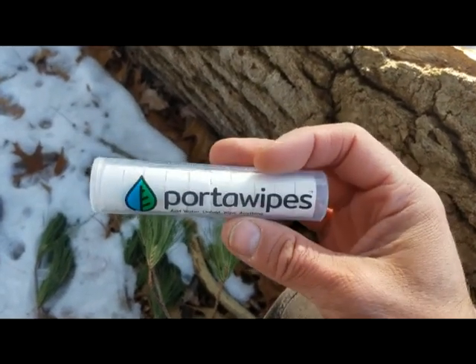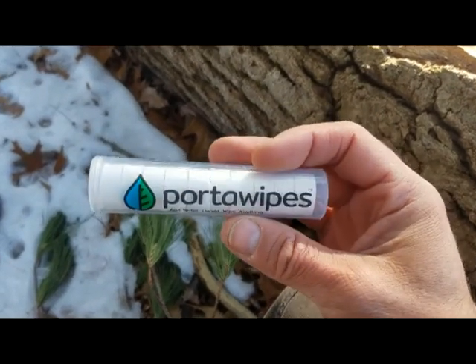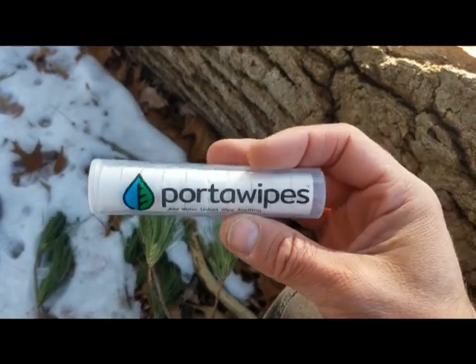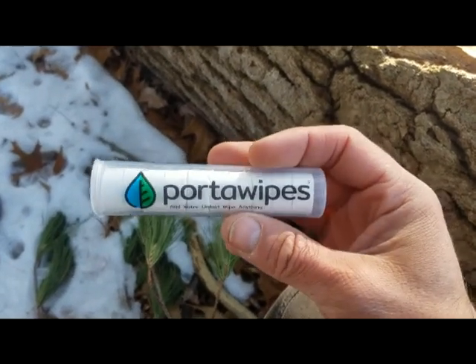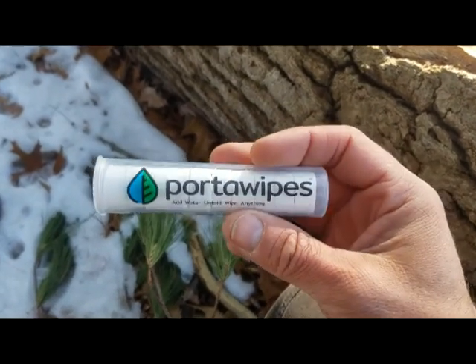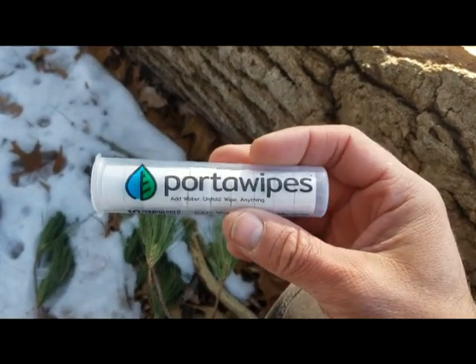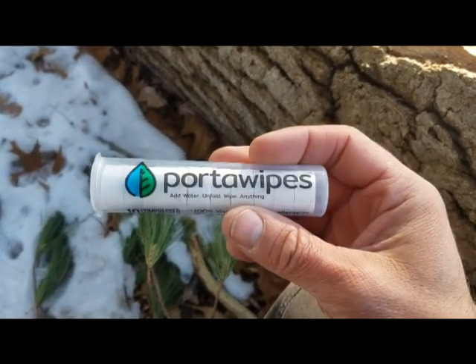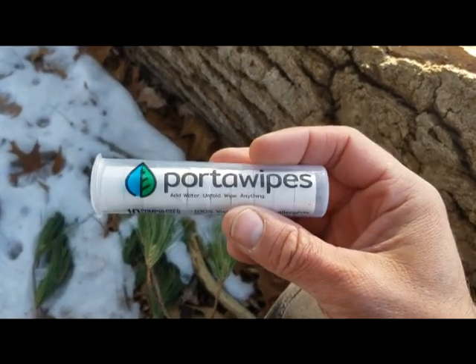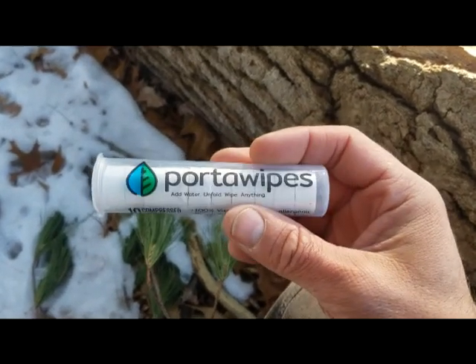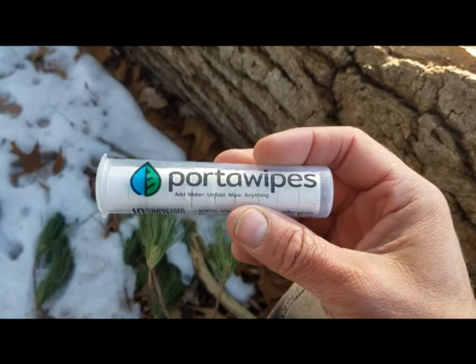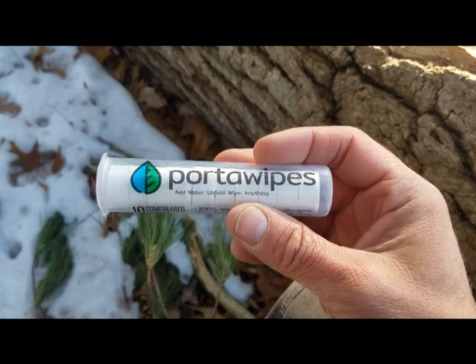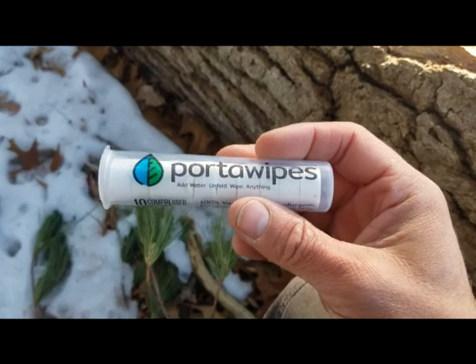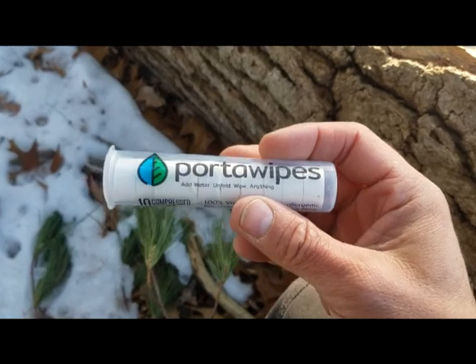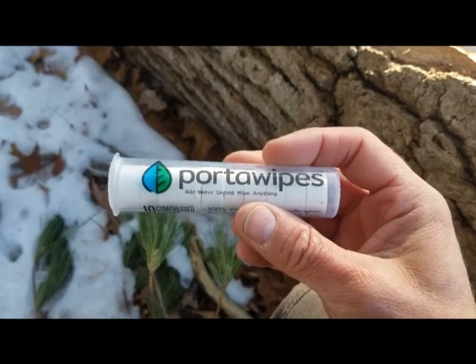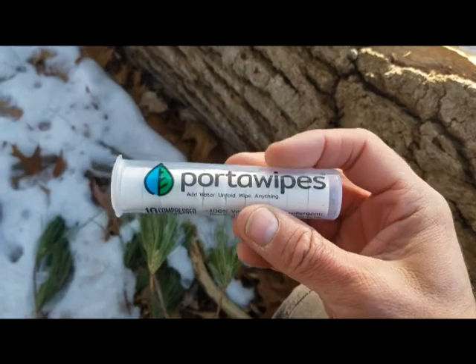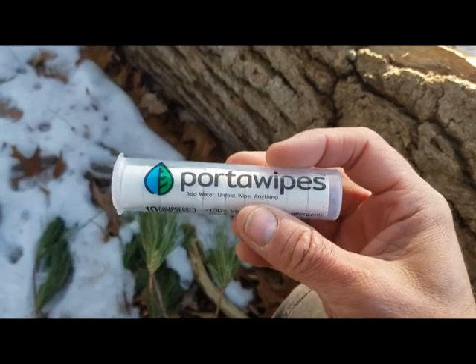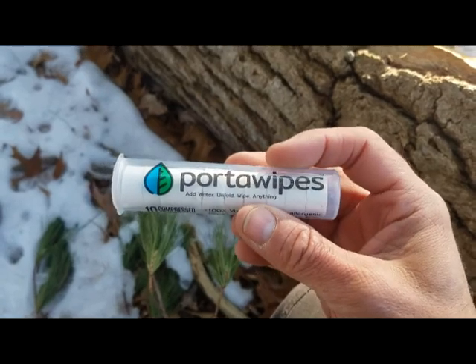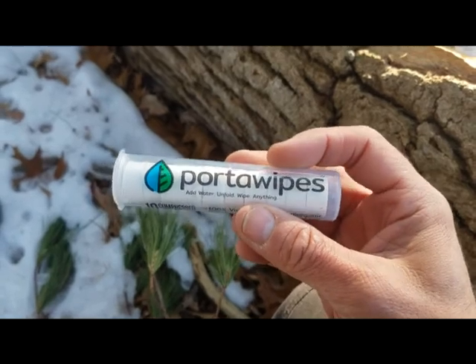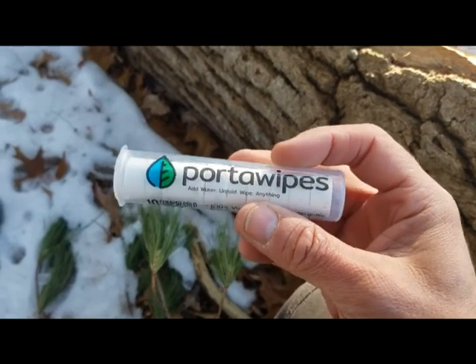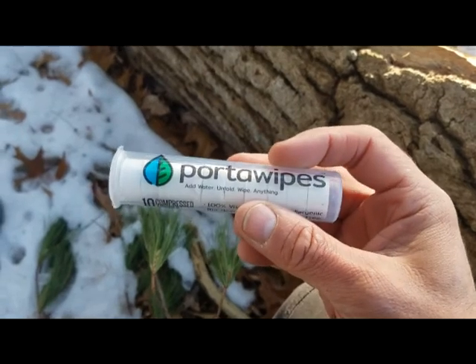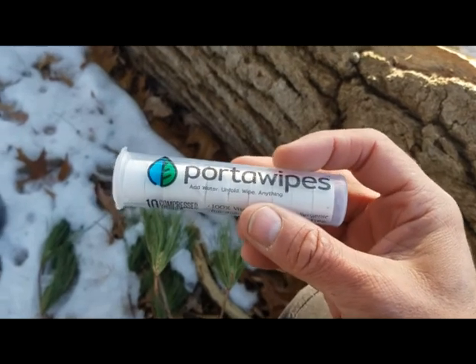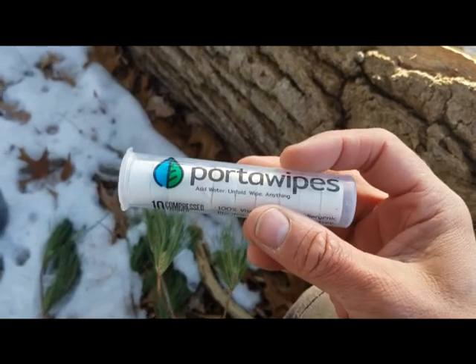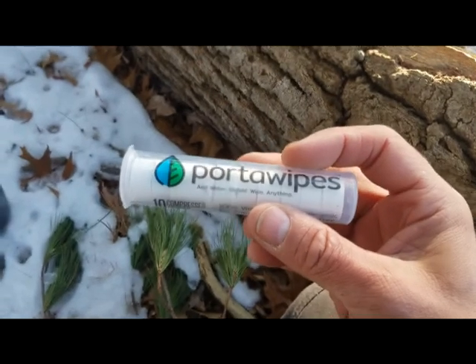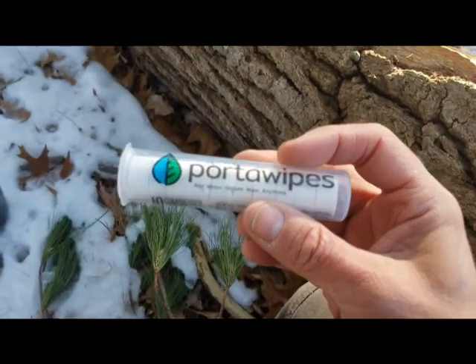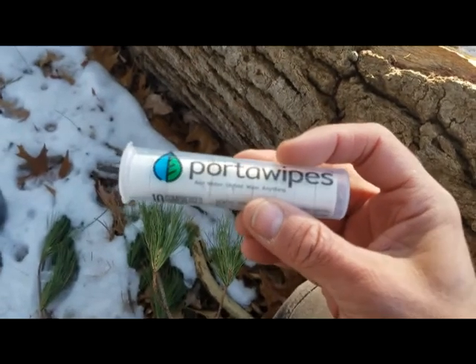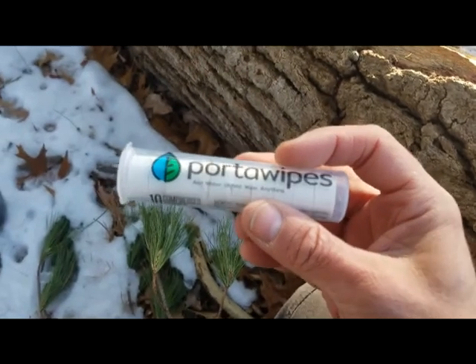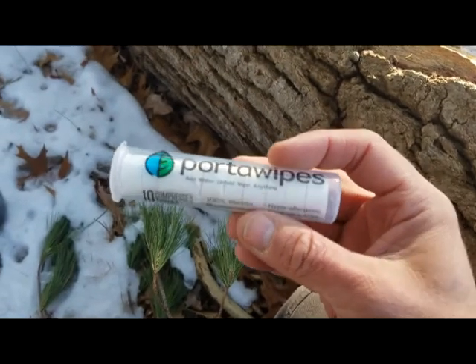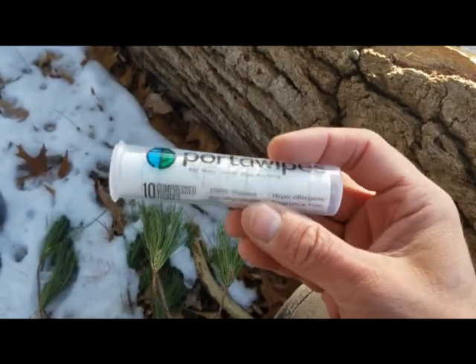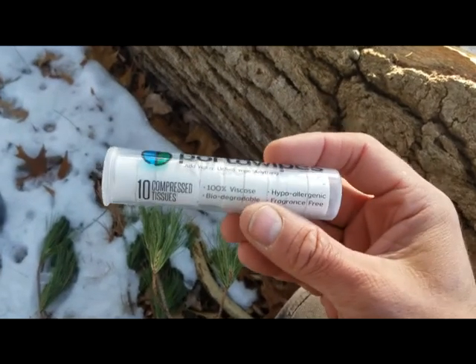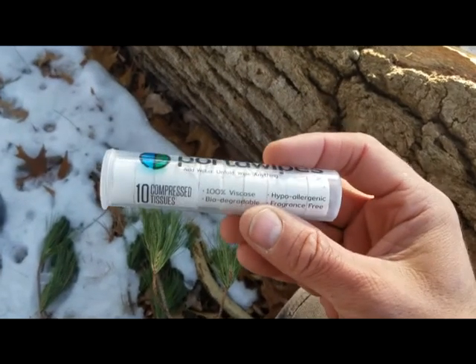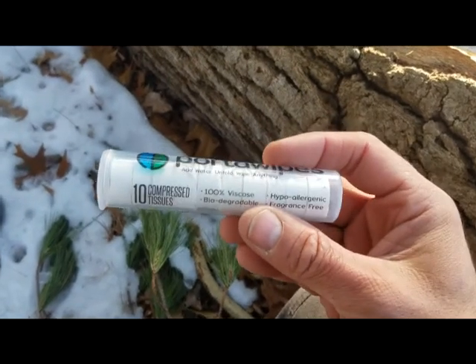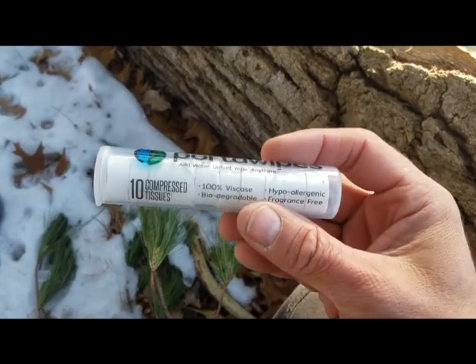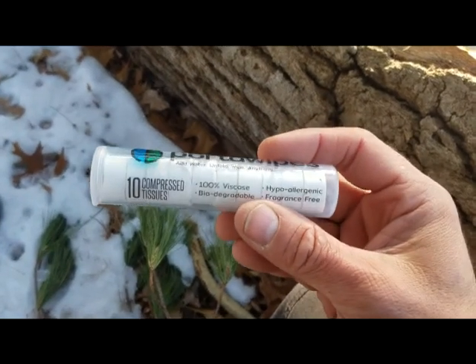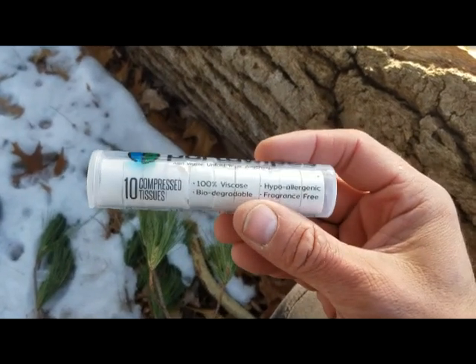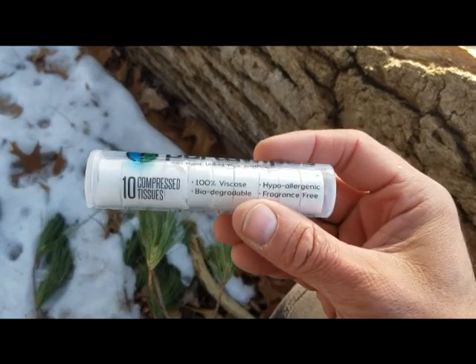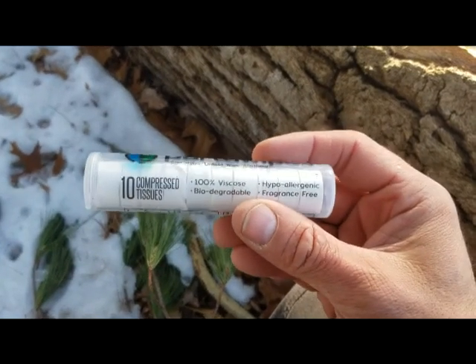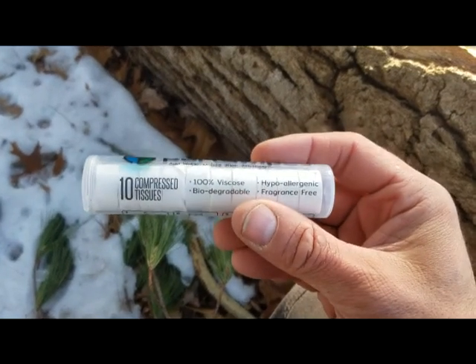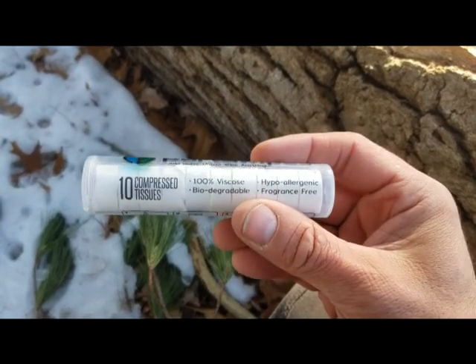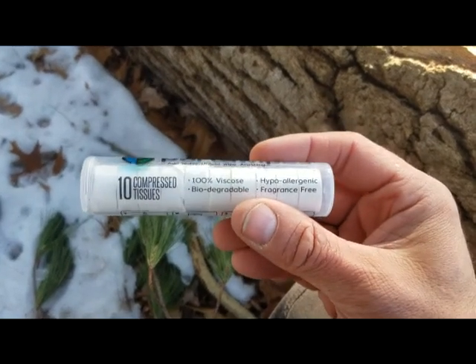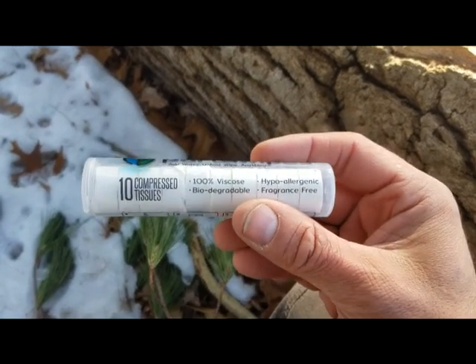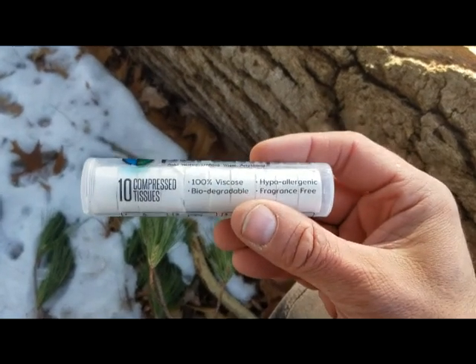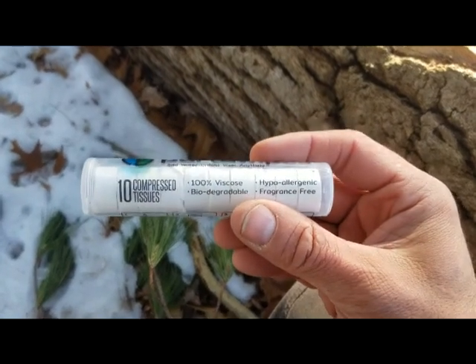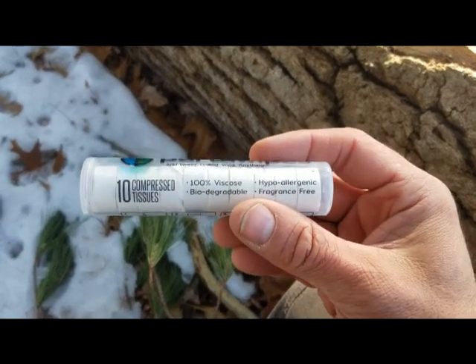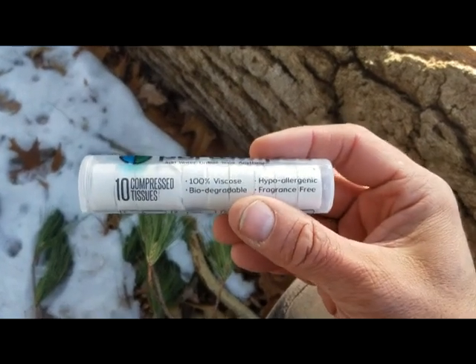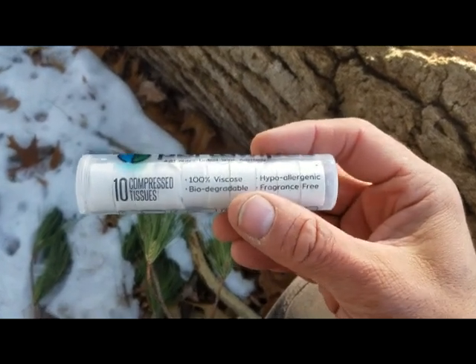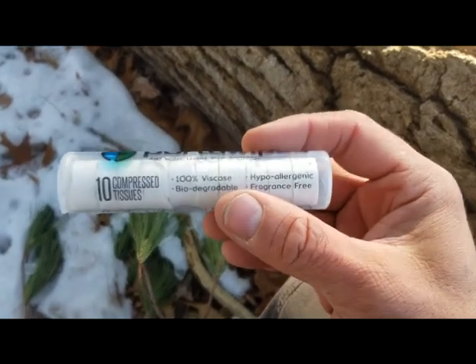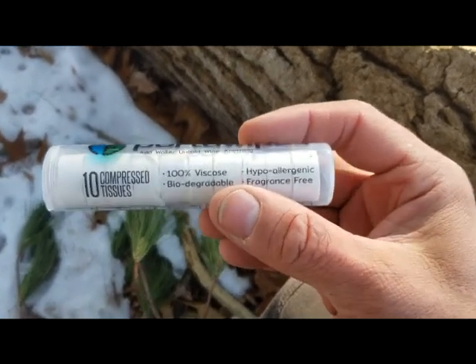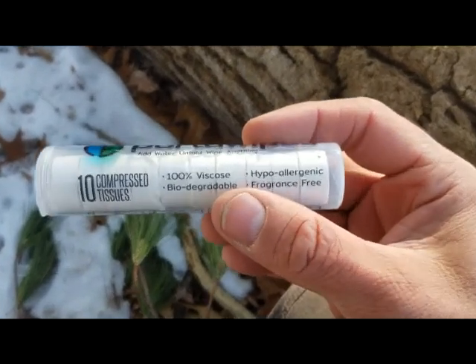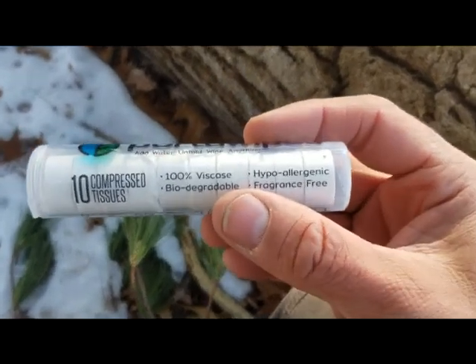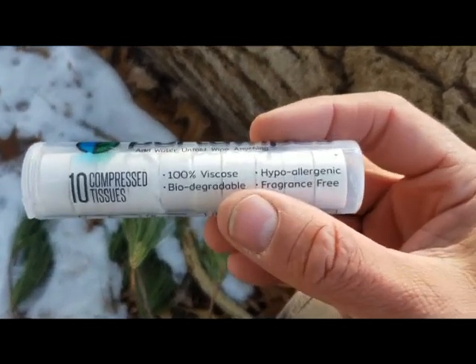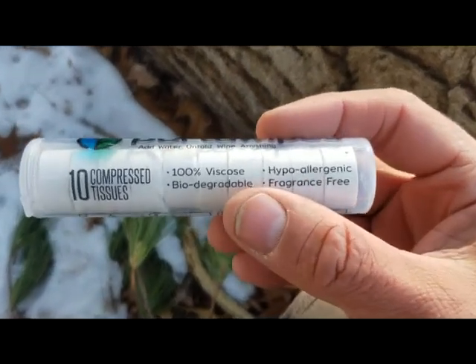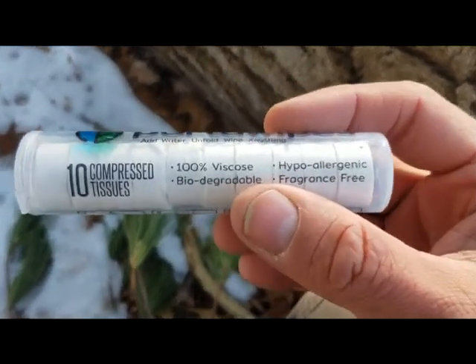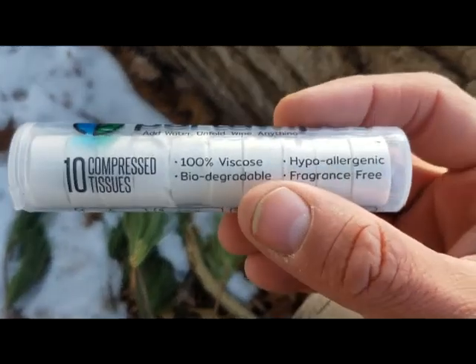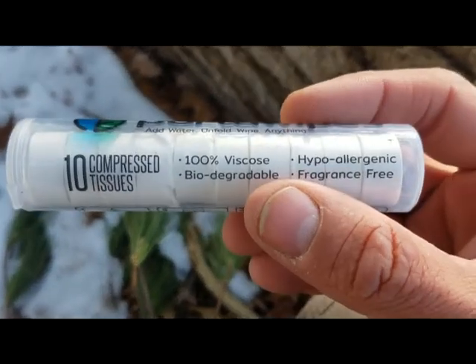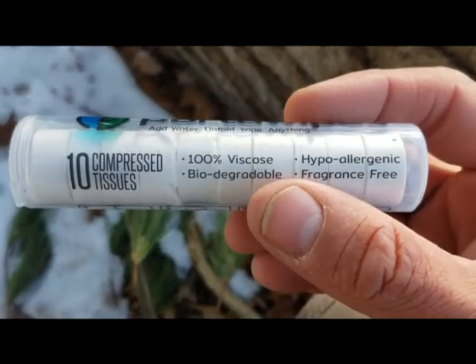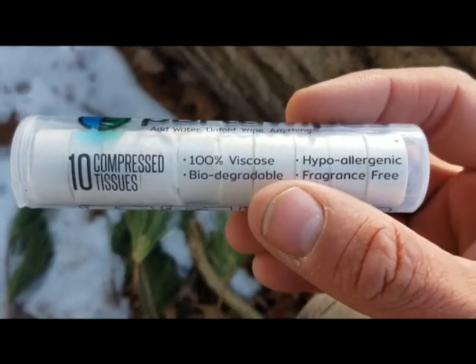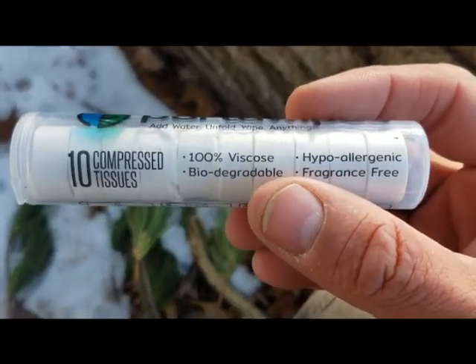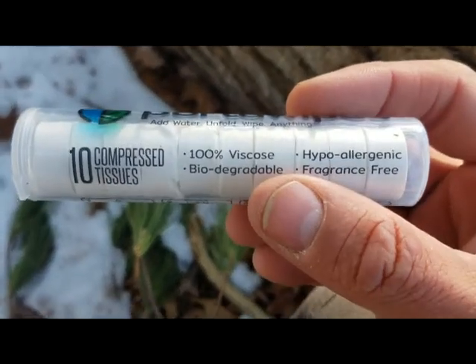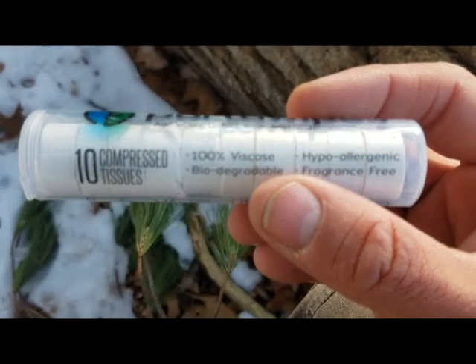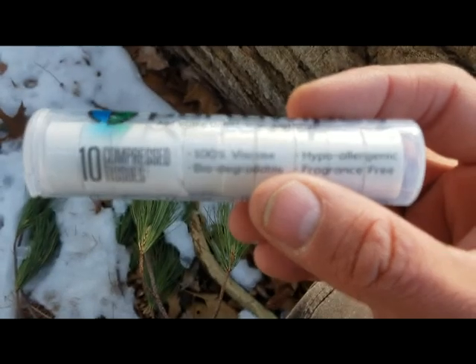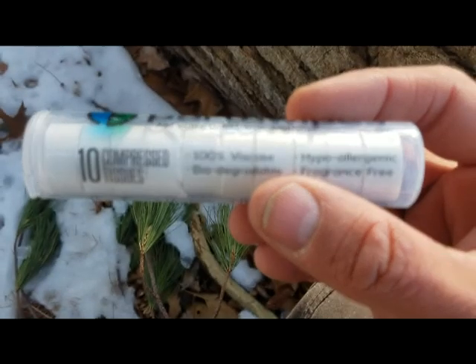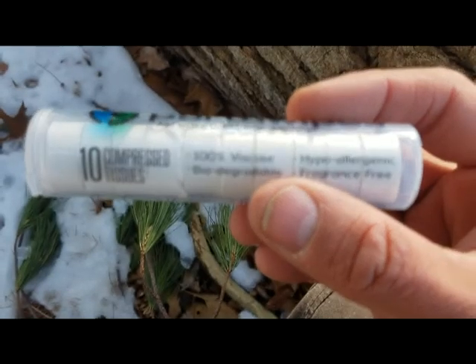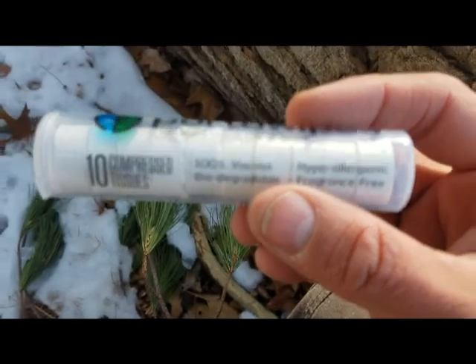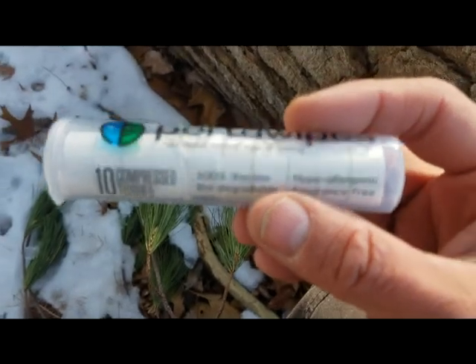And these are fully biodegradable — they're just compressed. I forget what they are exactly, but it's 100% viscose. There you go.